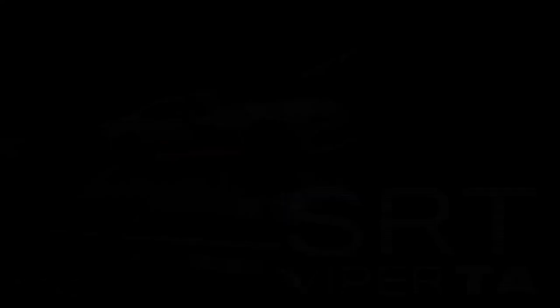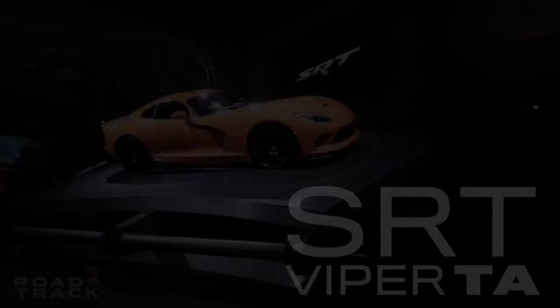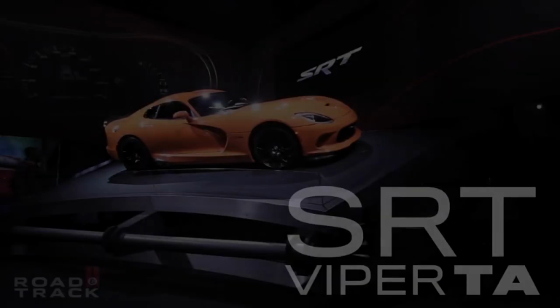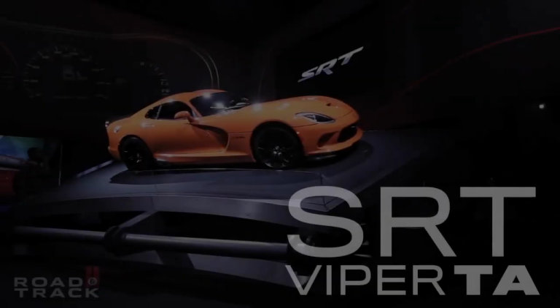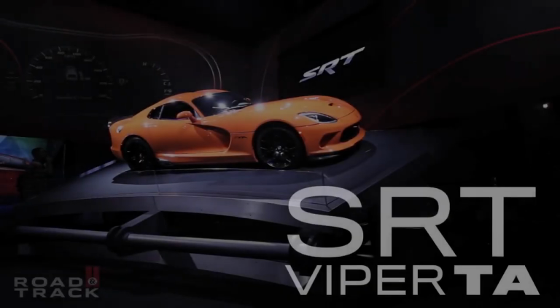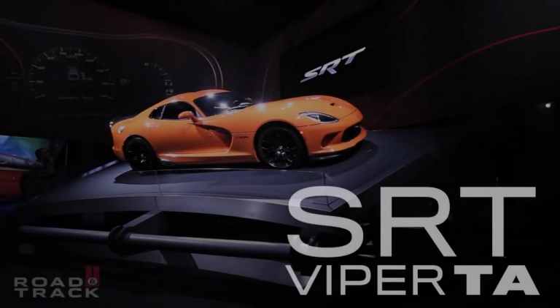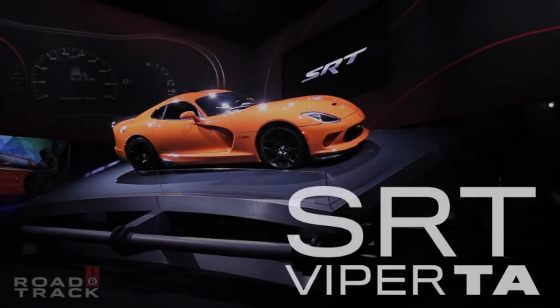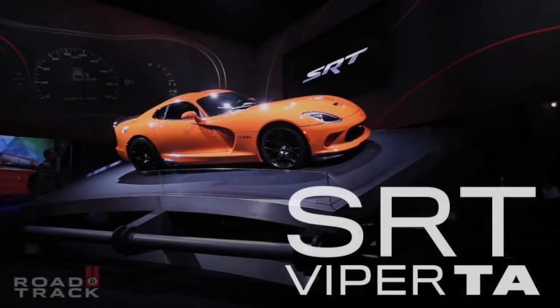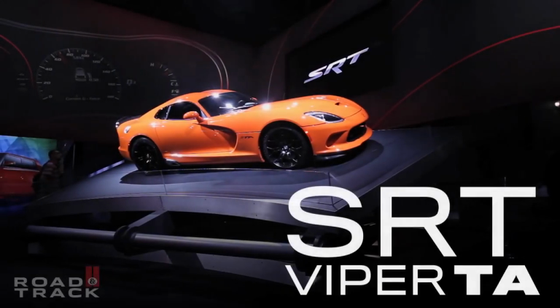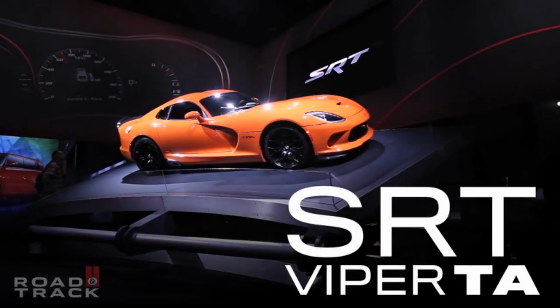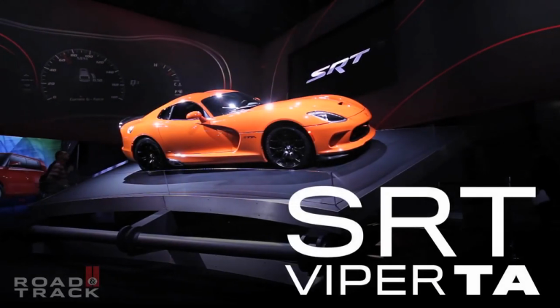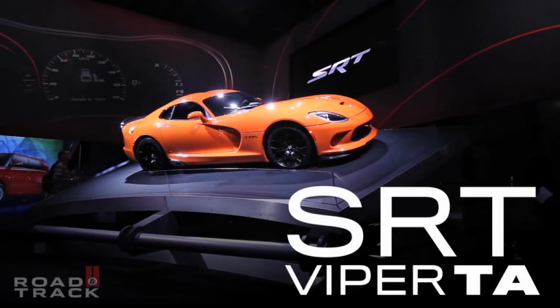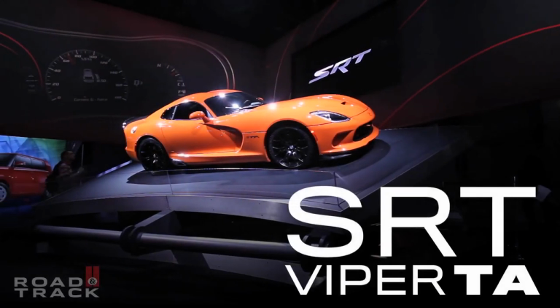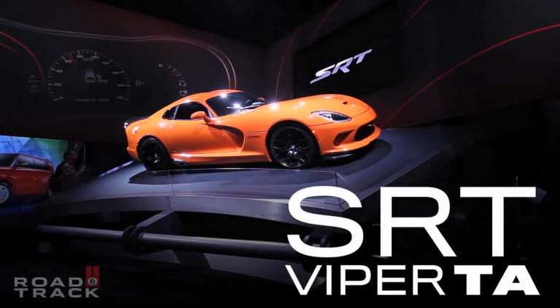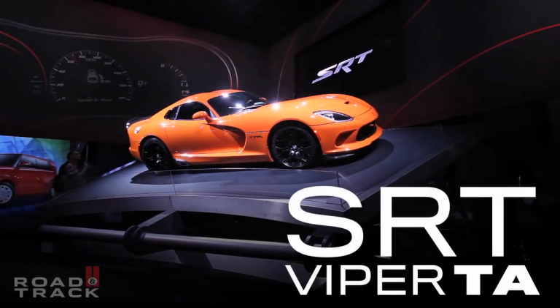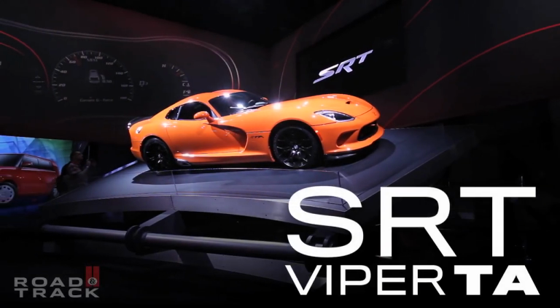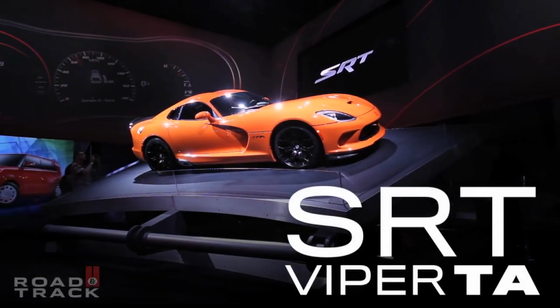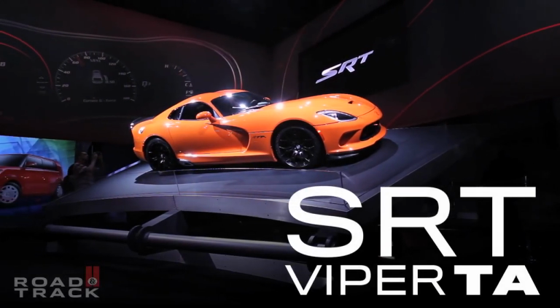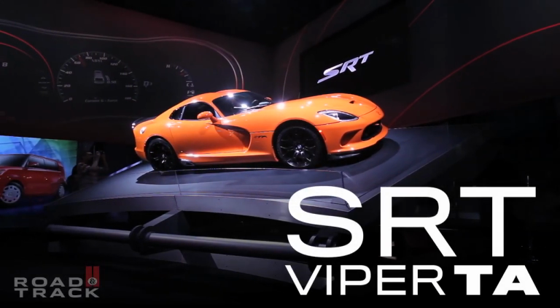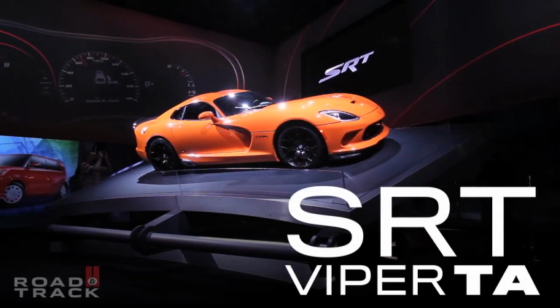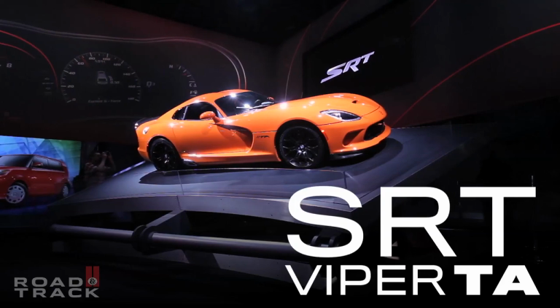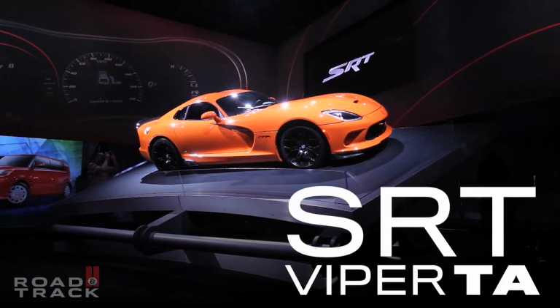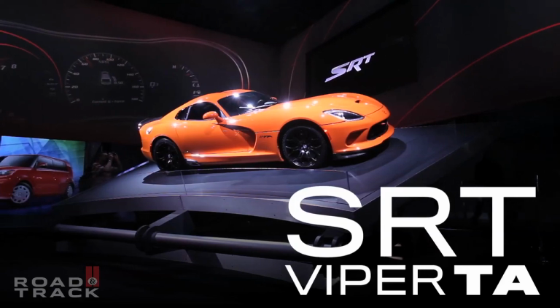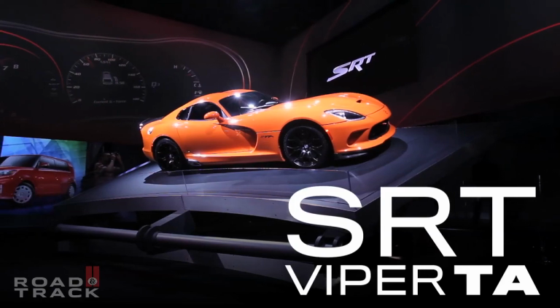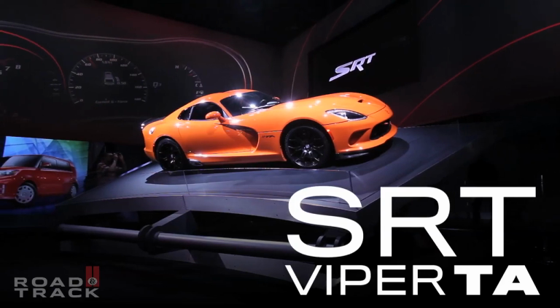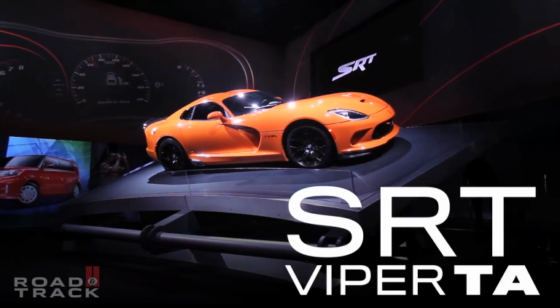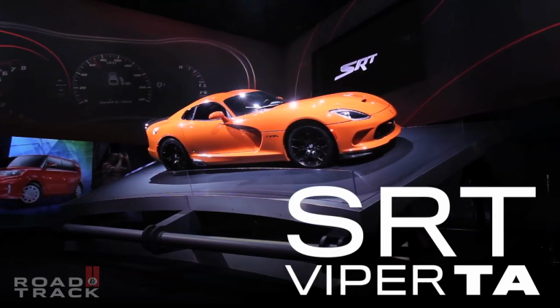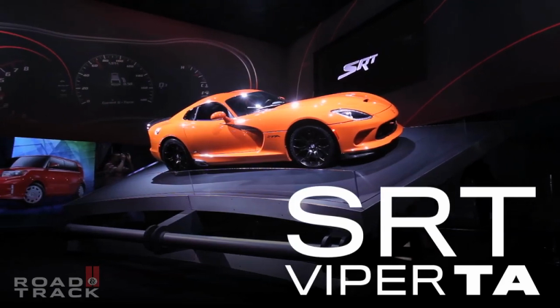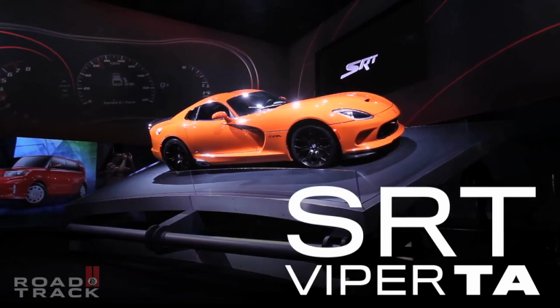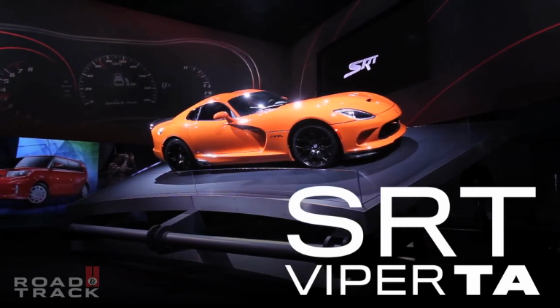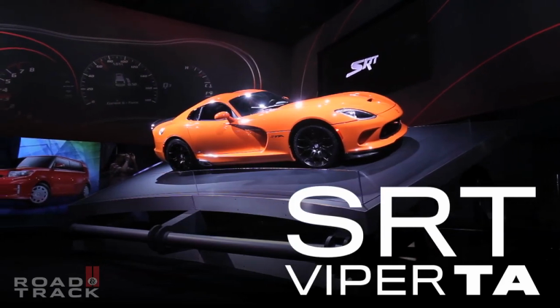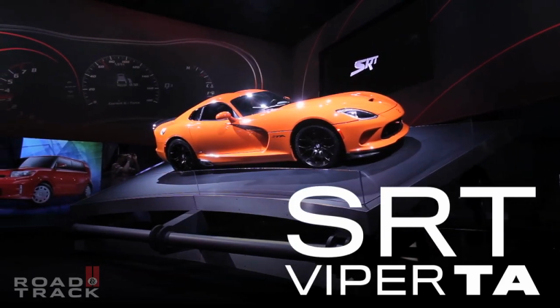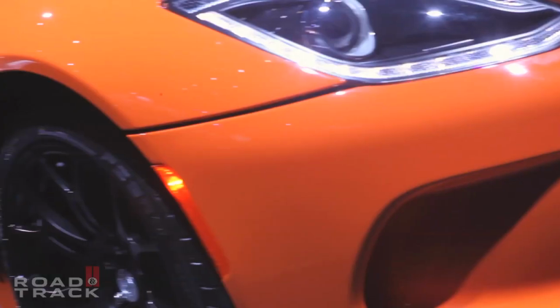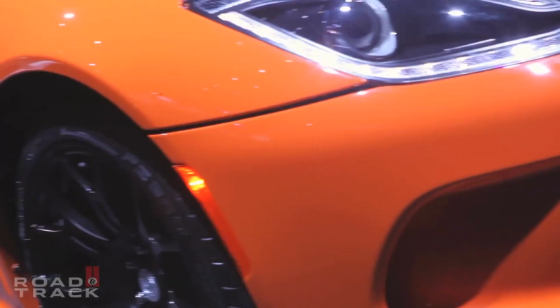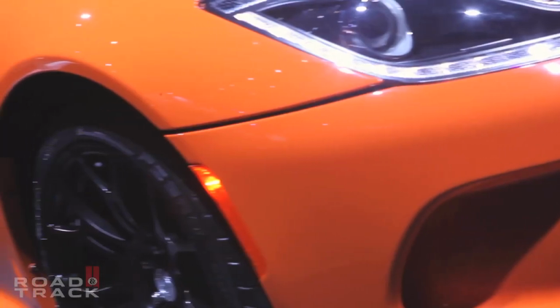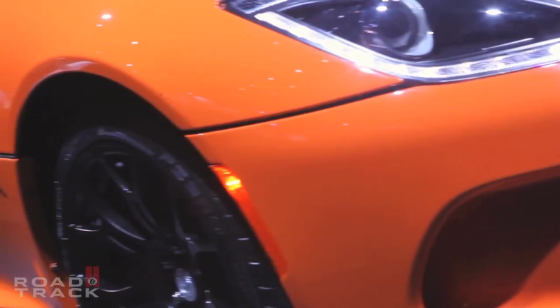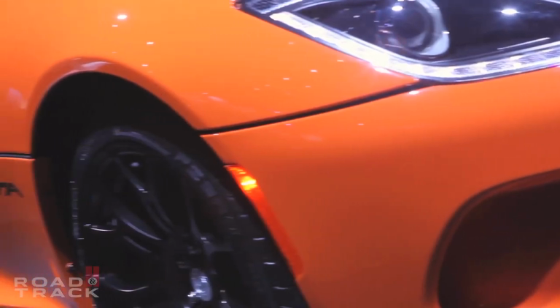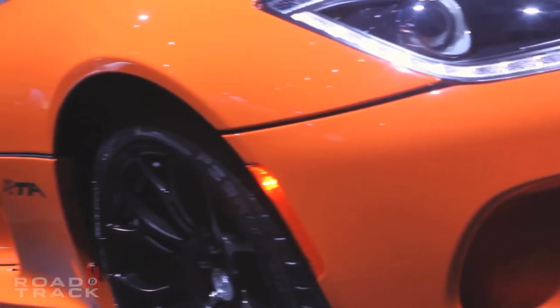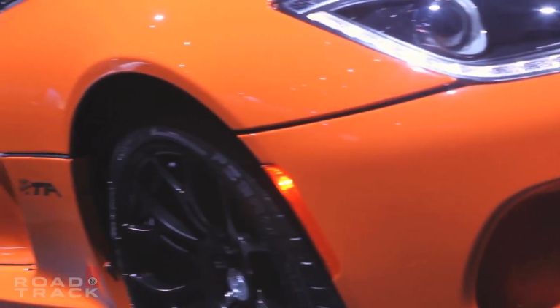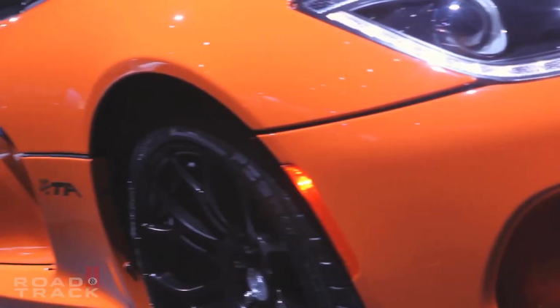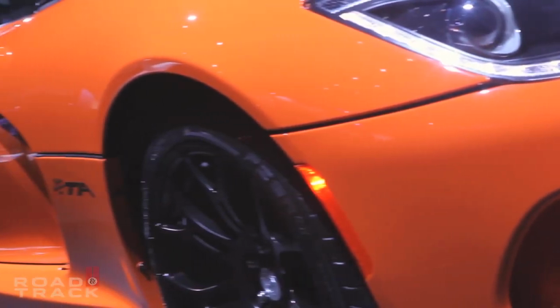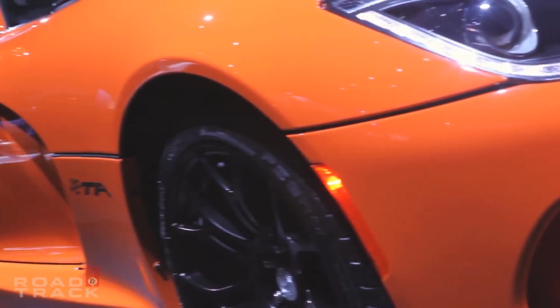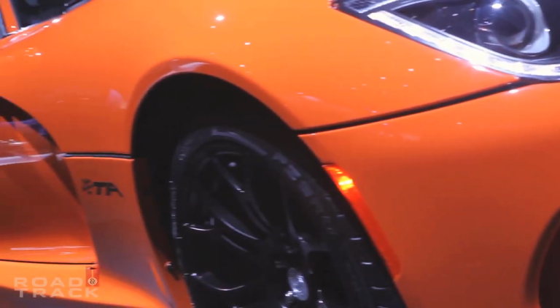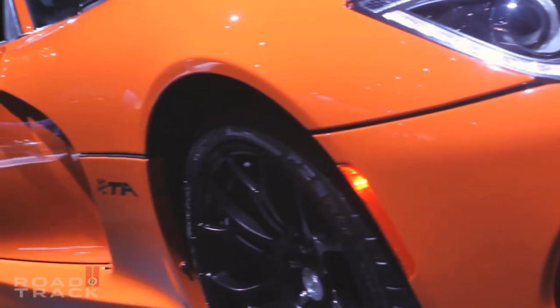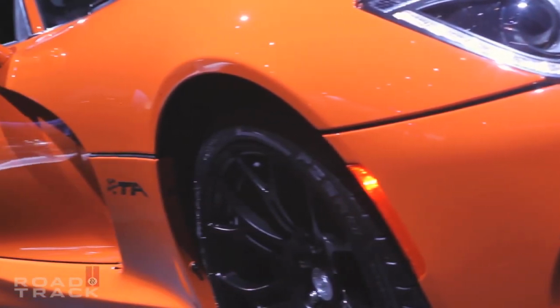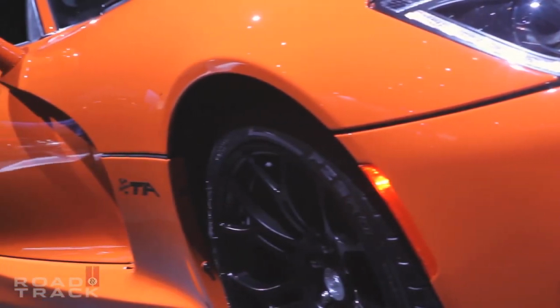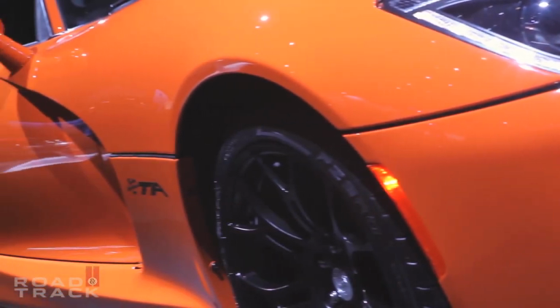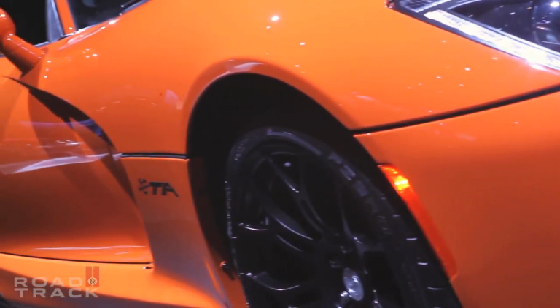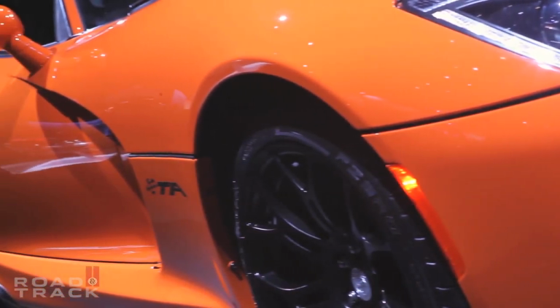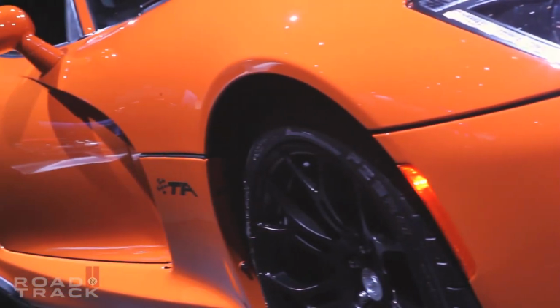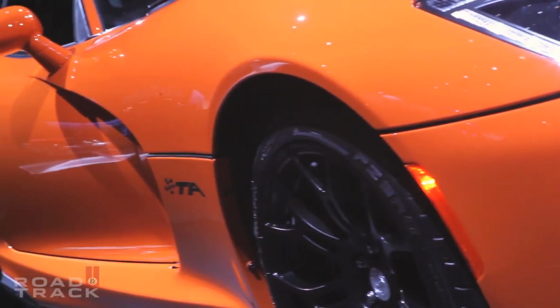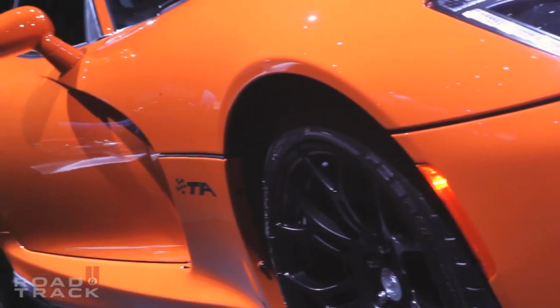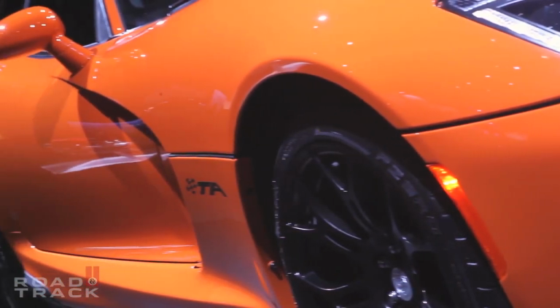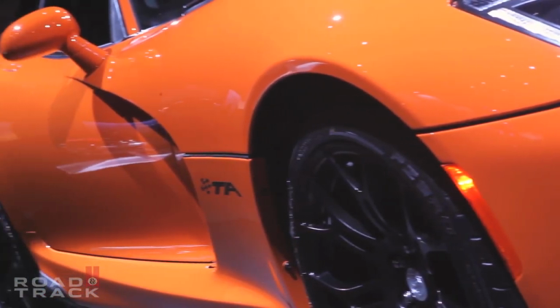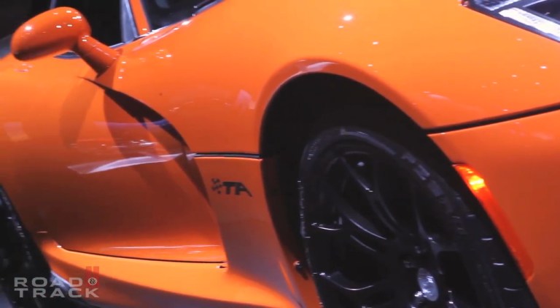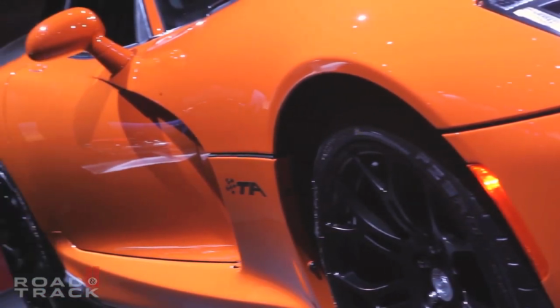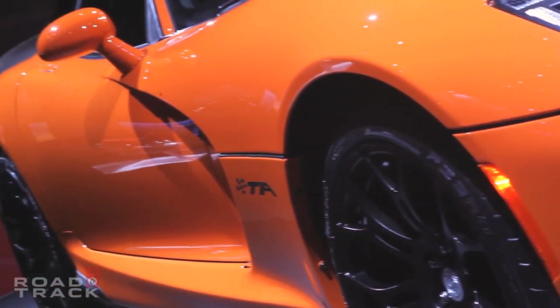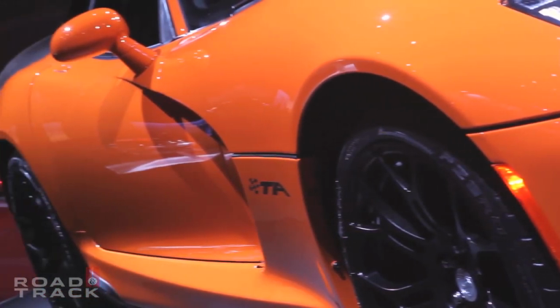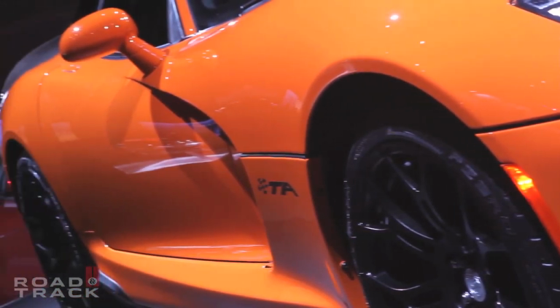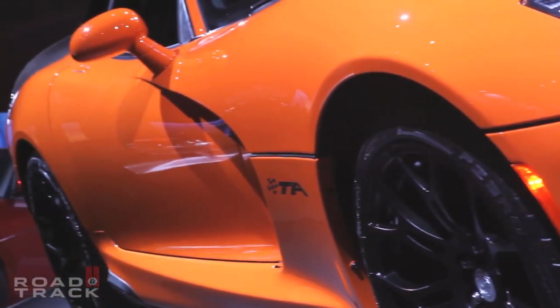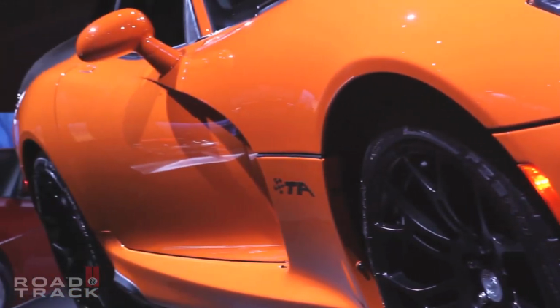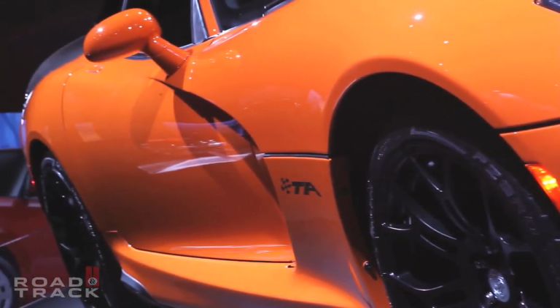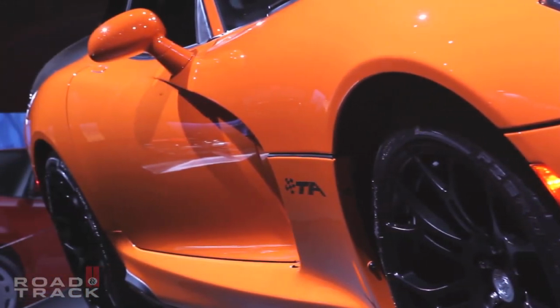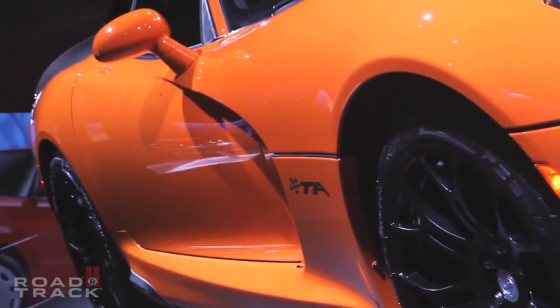SRT just officially pulled the wraps off the 2014 Viper TA here at the New York International Auto Show. That TA stands for Time Attack.